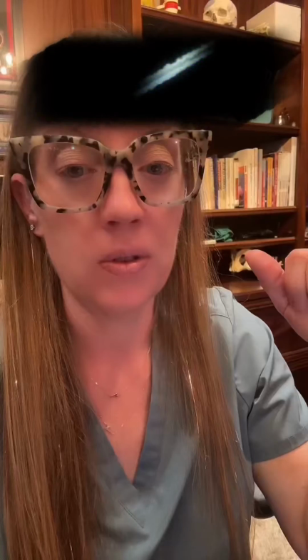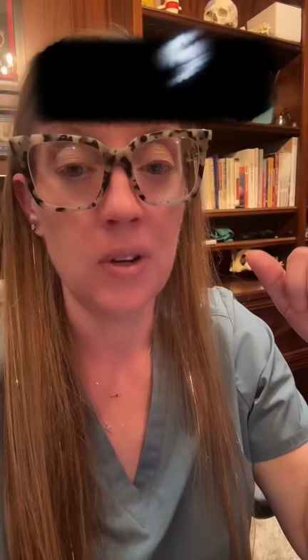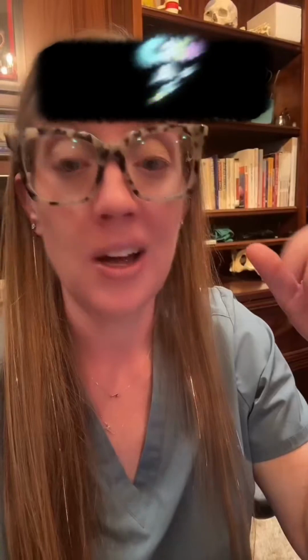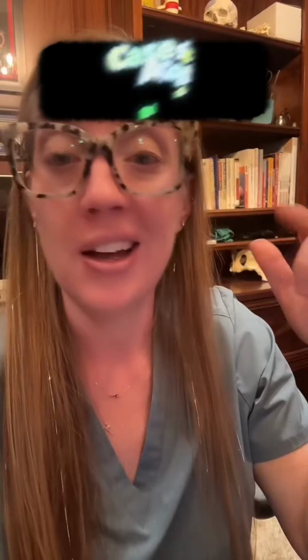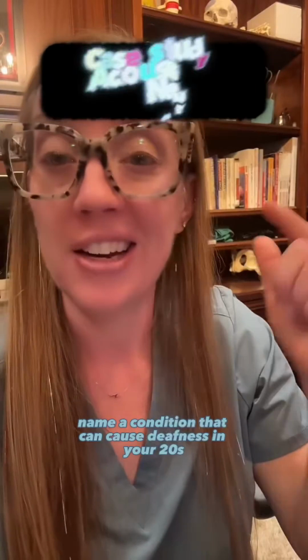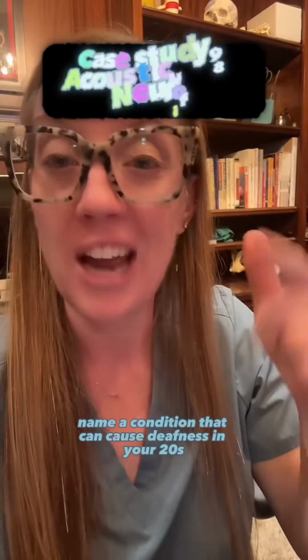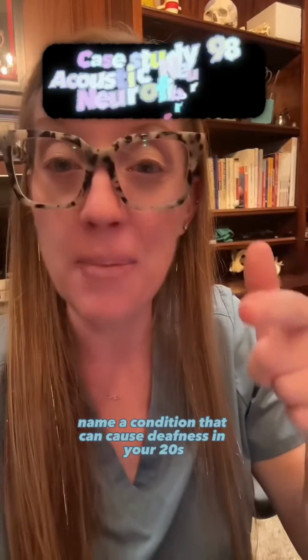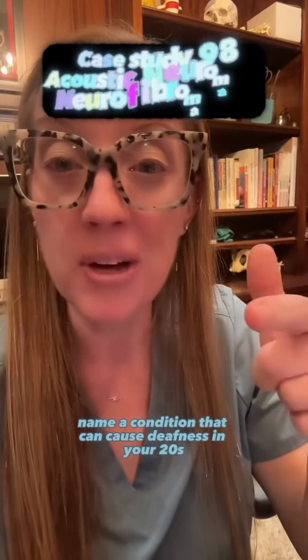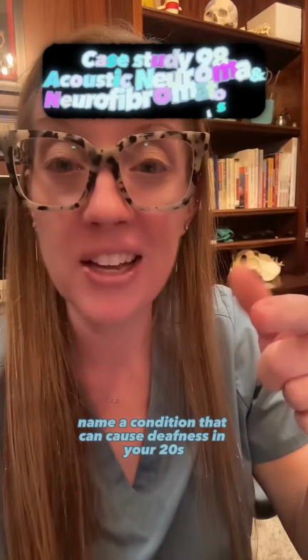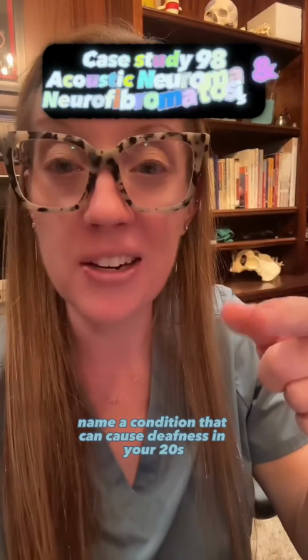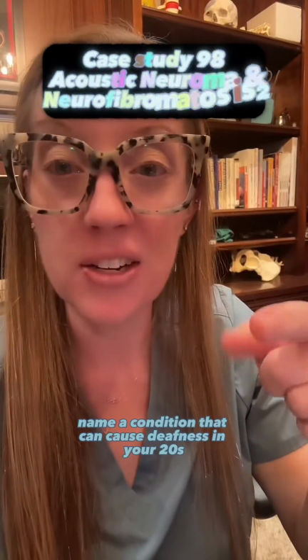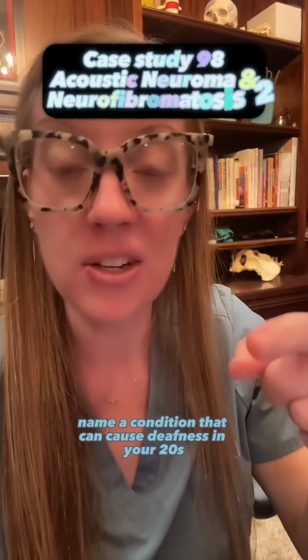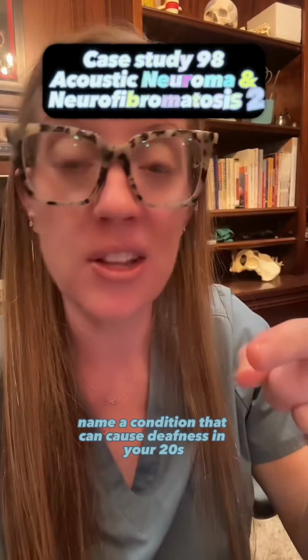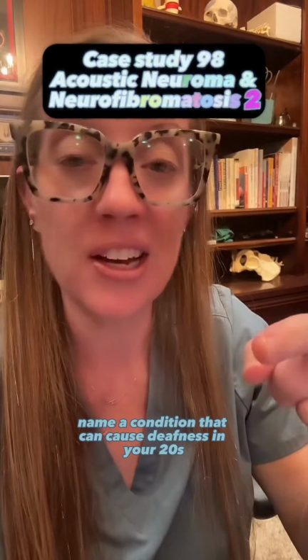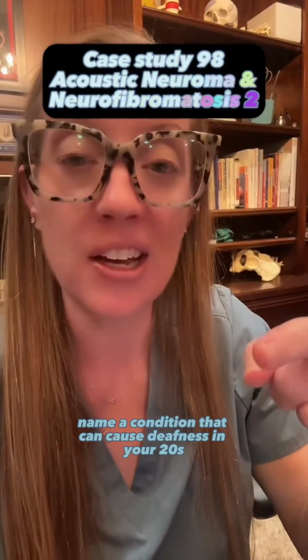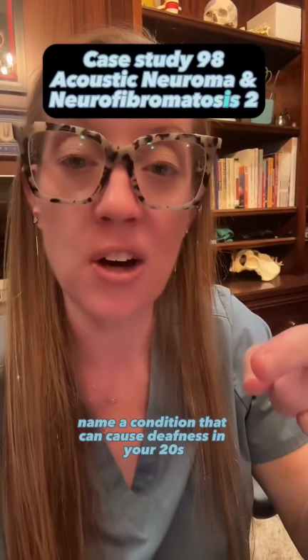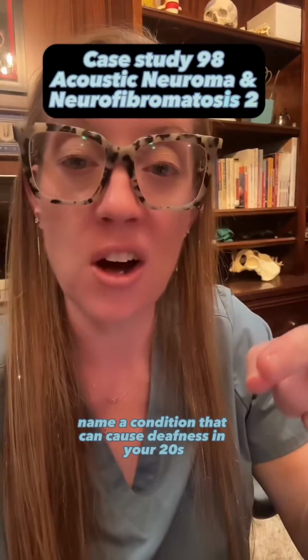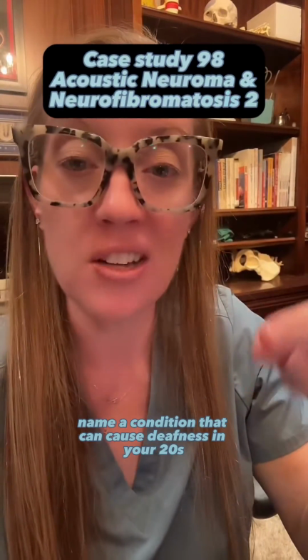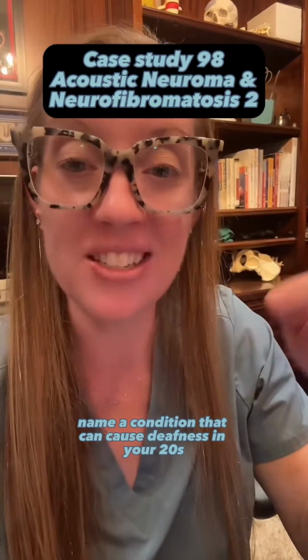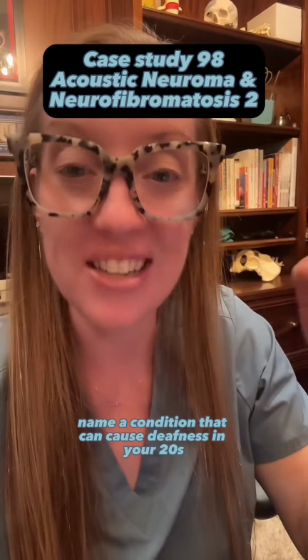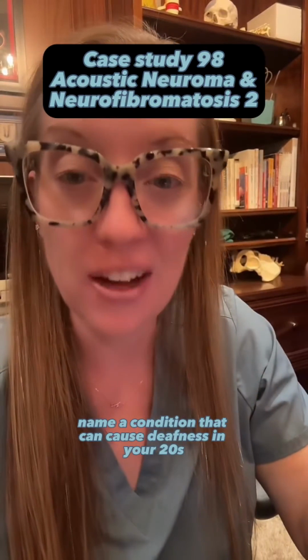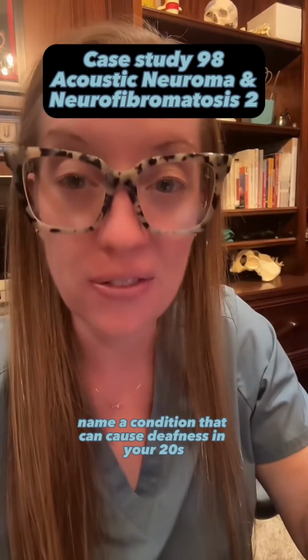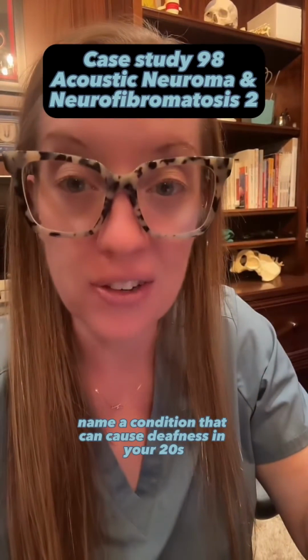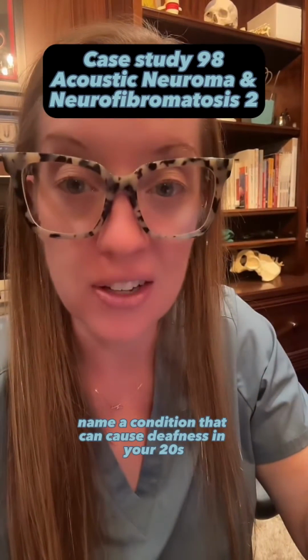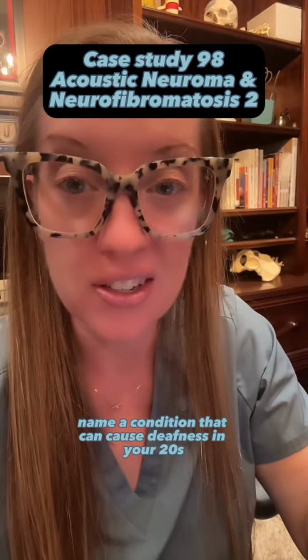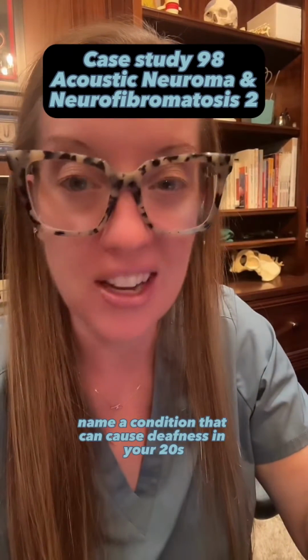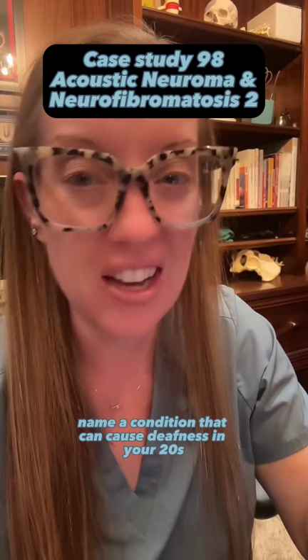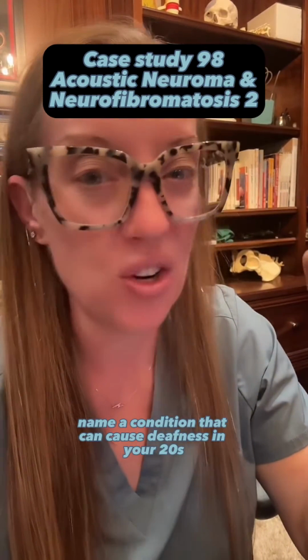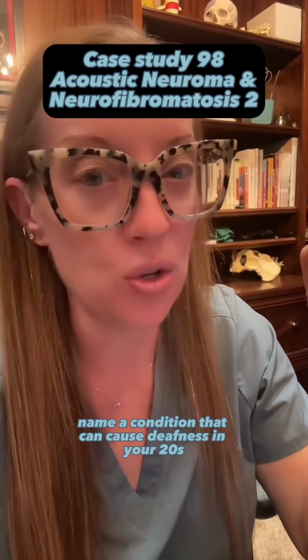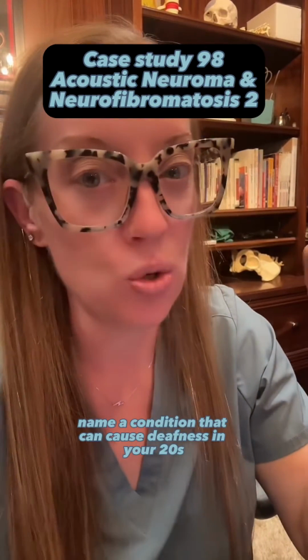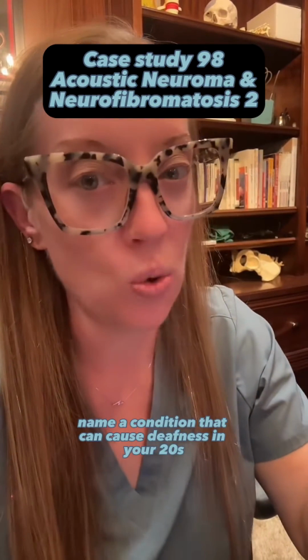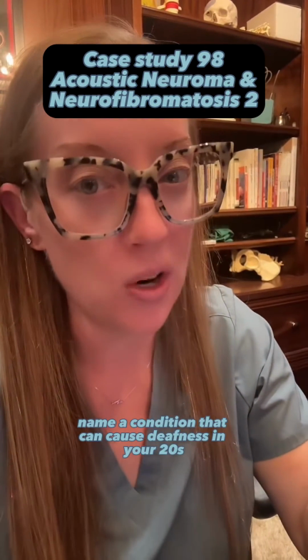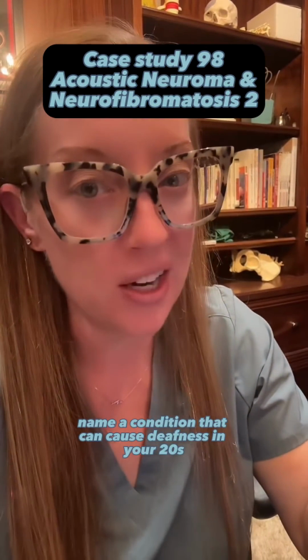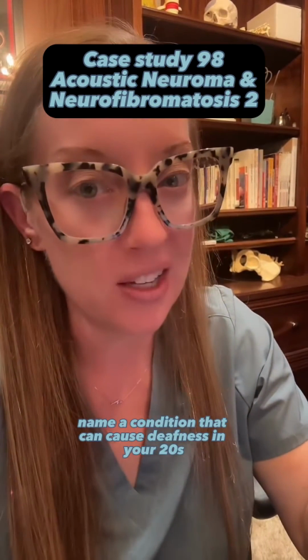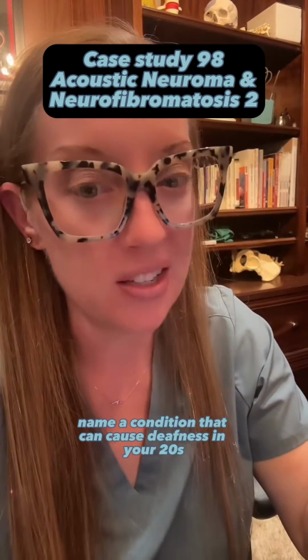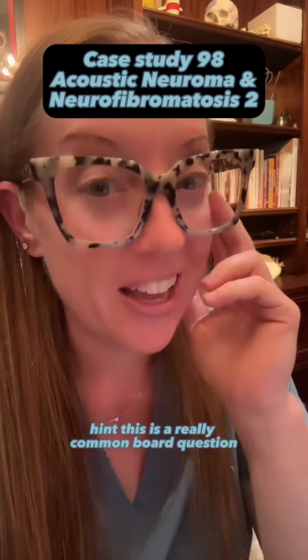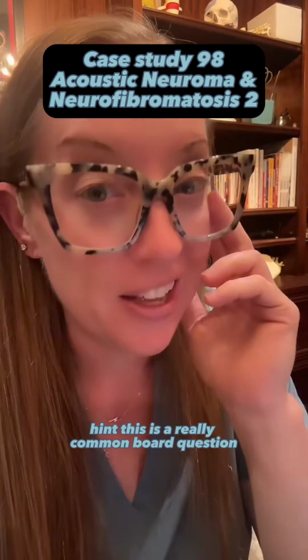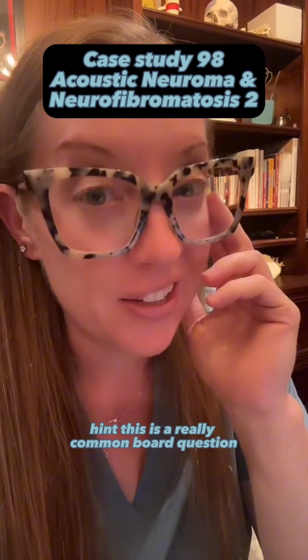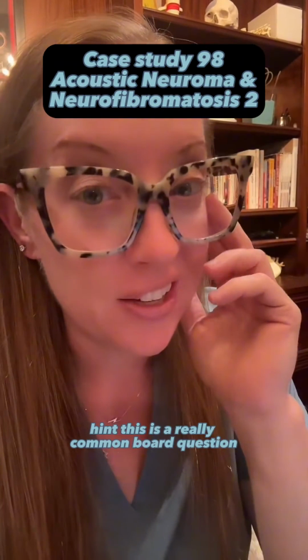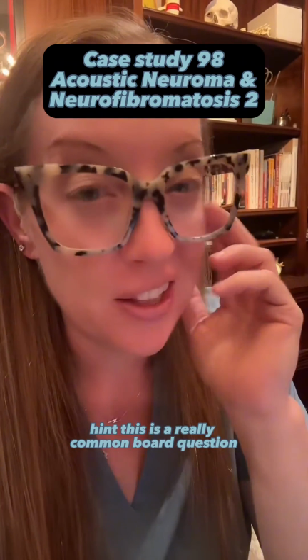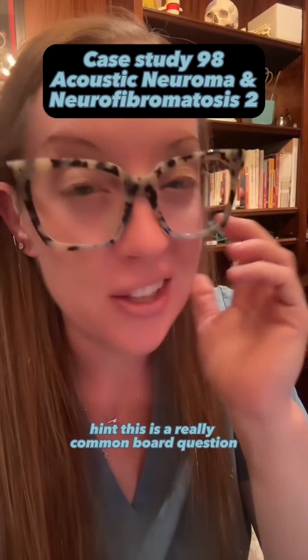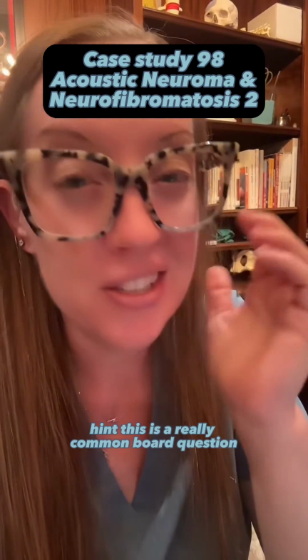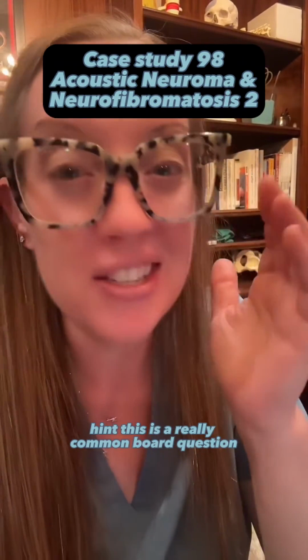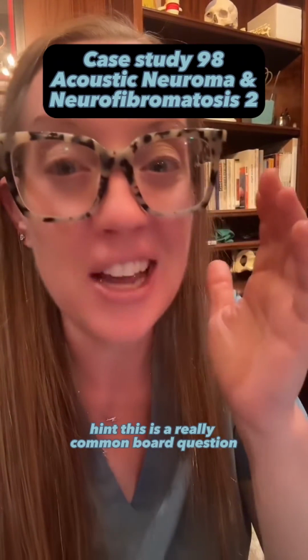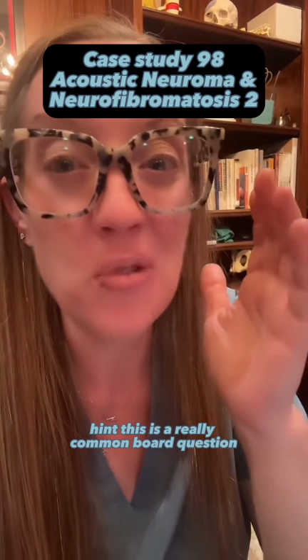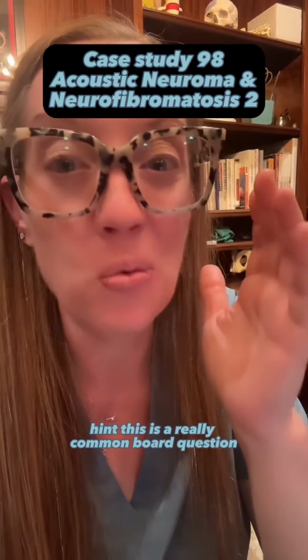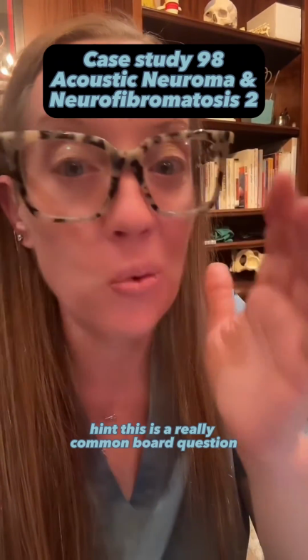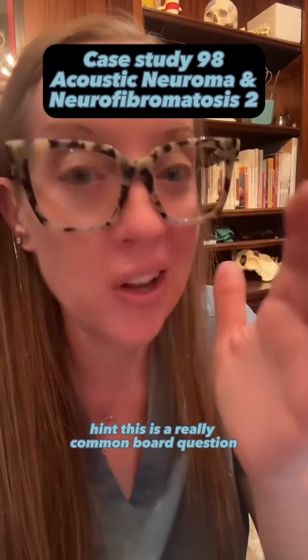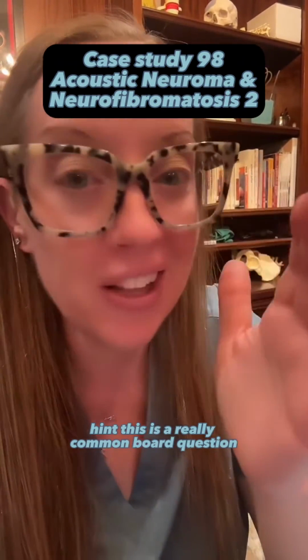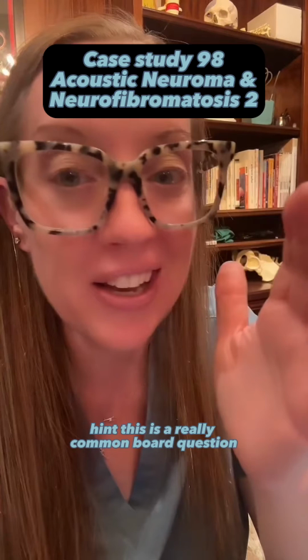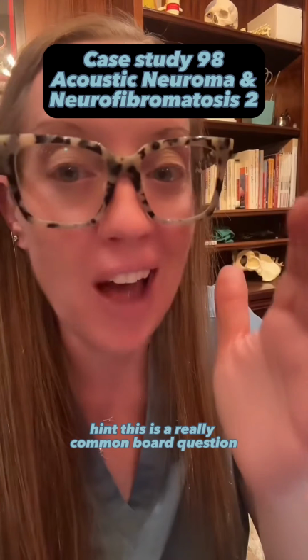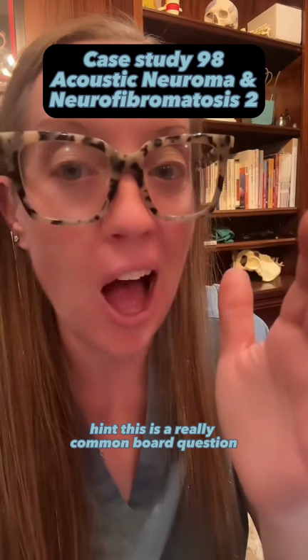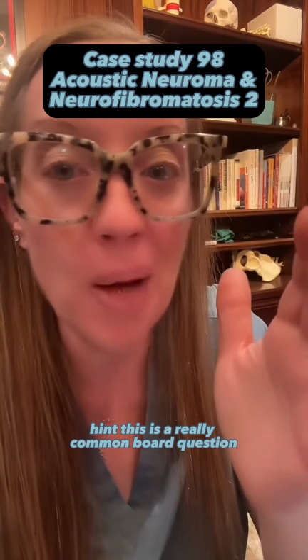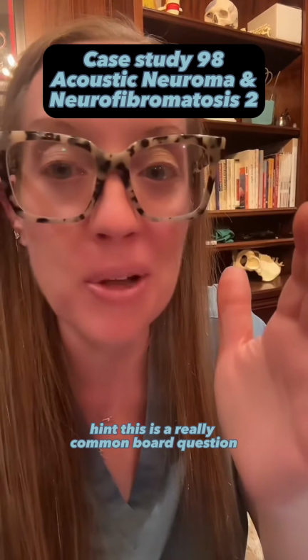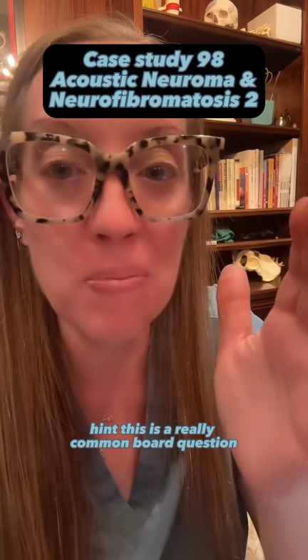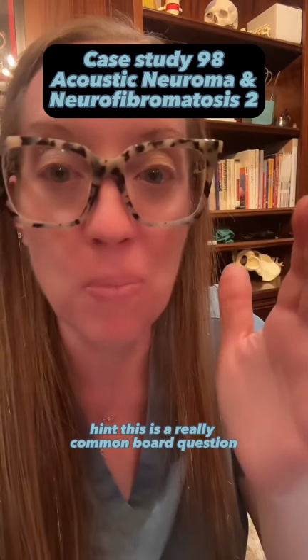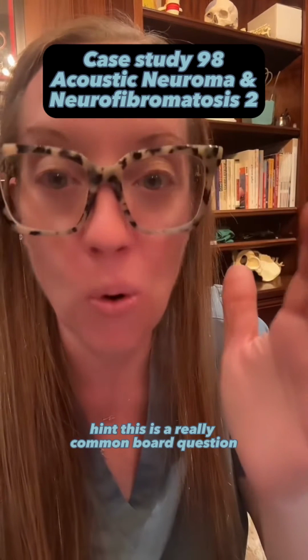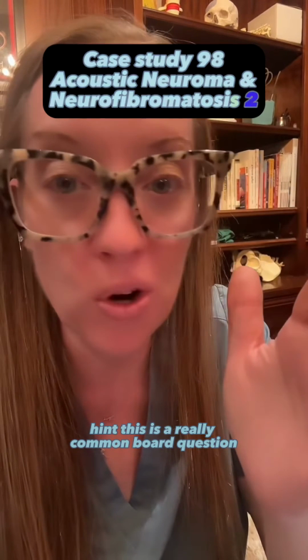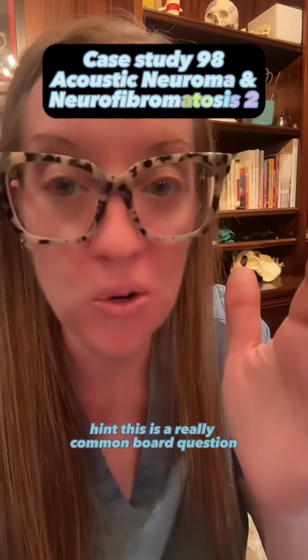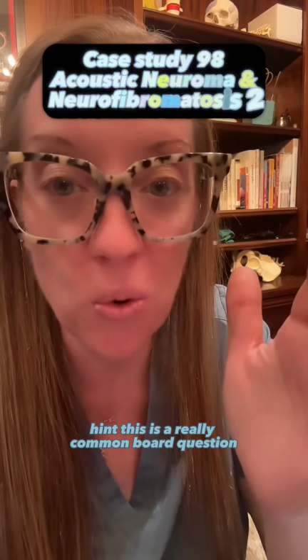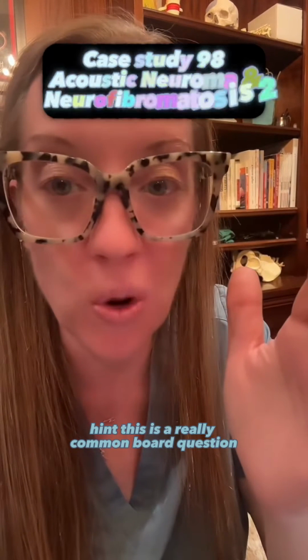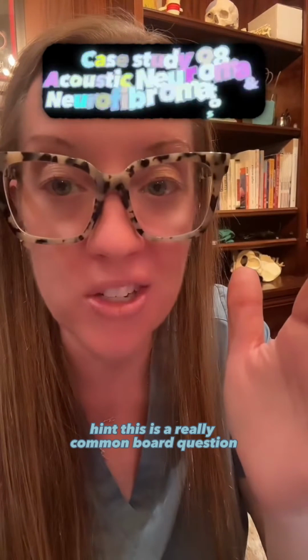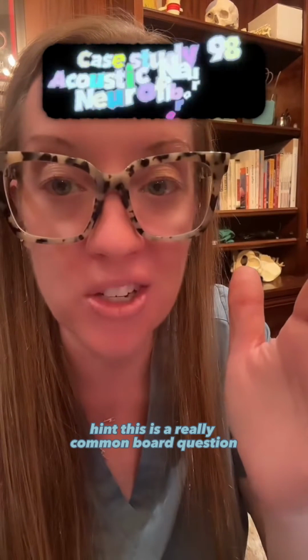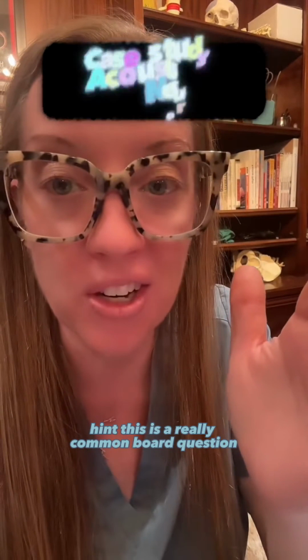Name a condition that can cause deafness in your 20s. This is a really common board question.